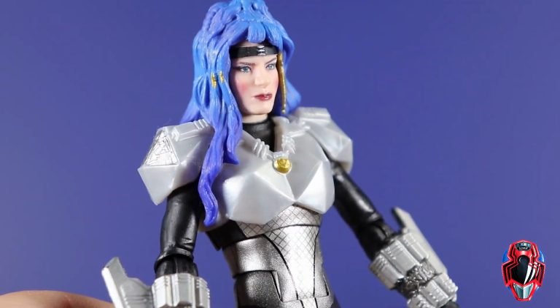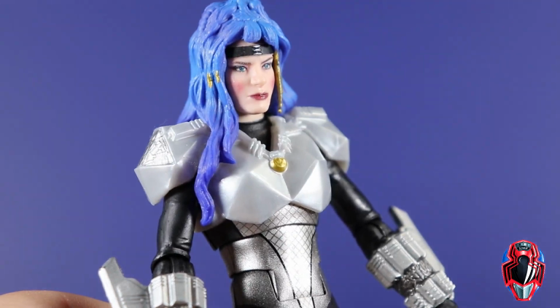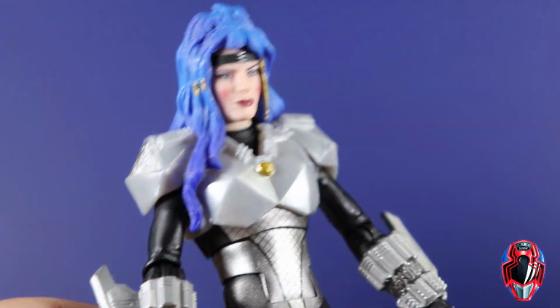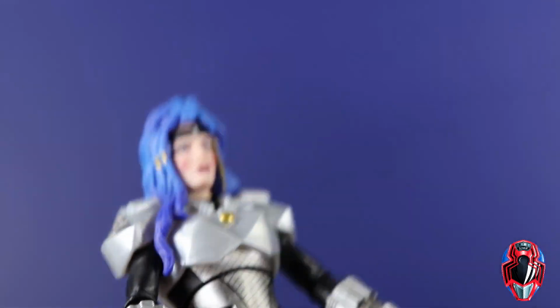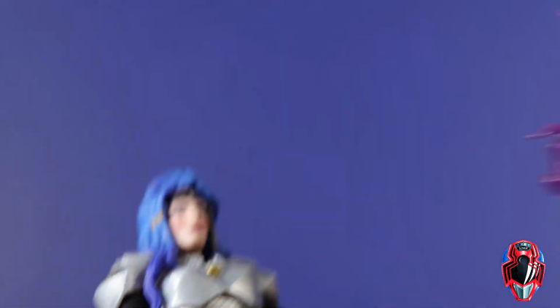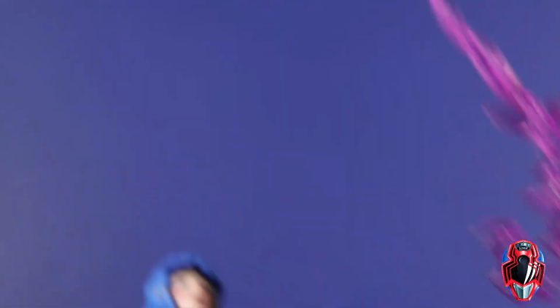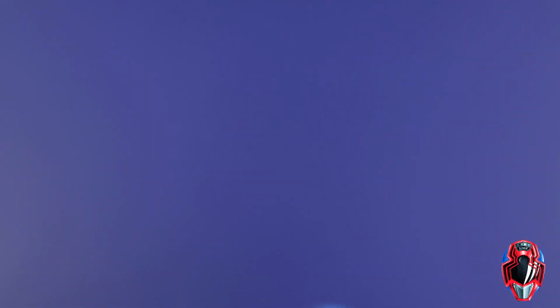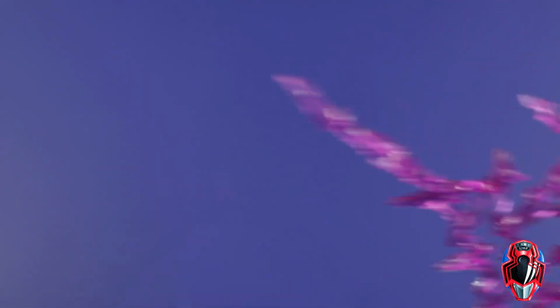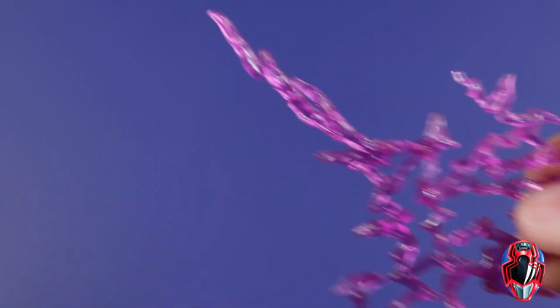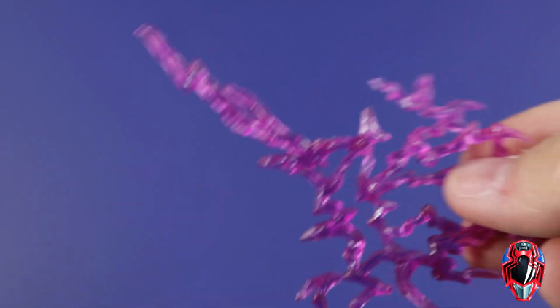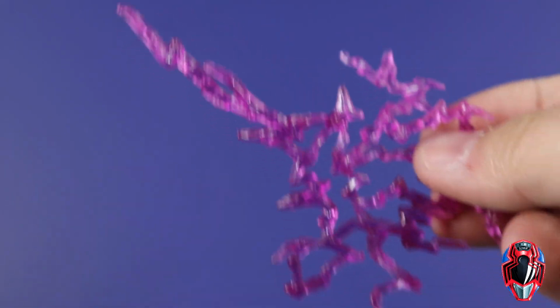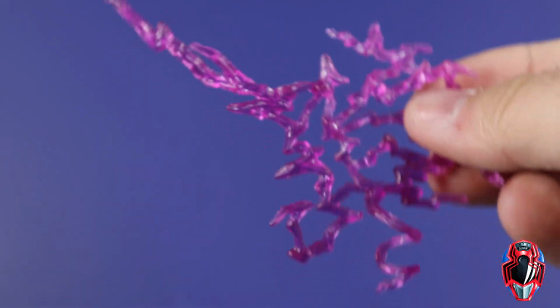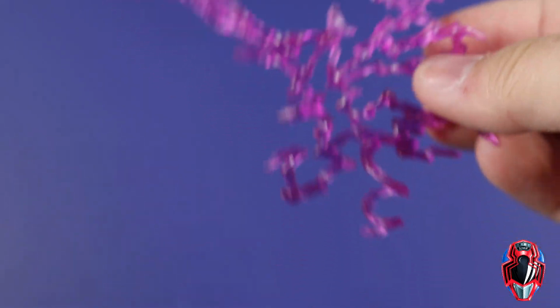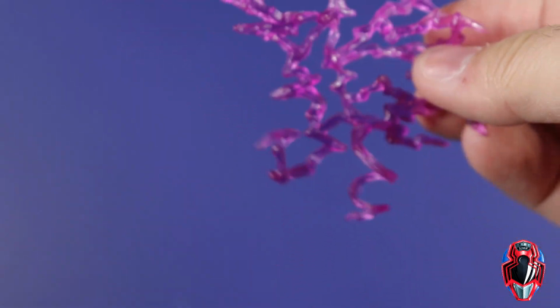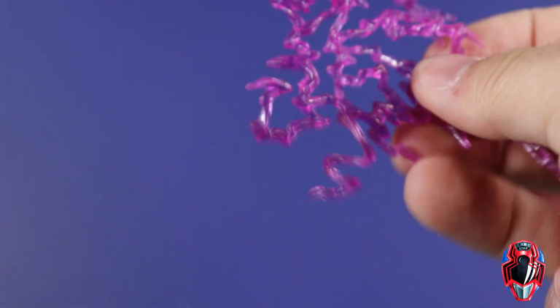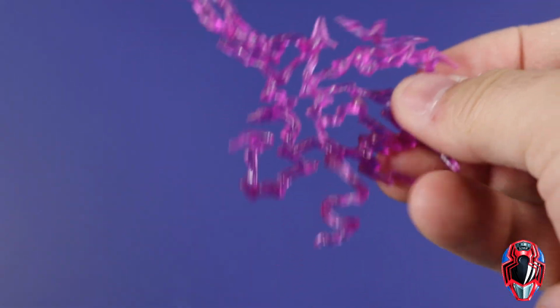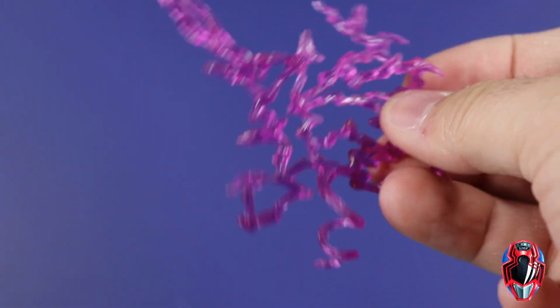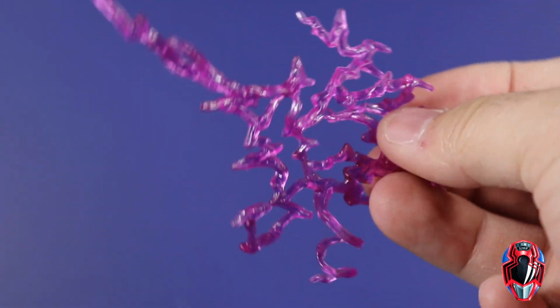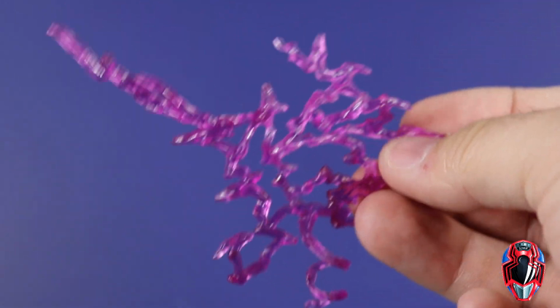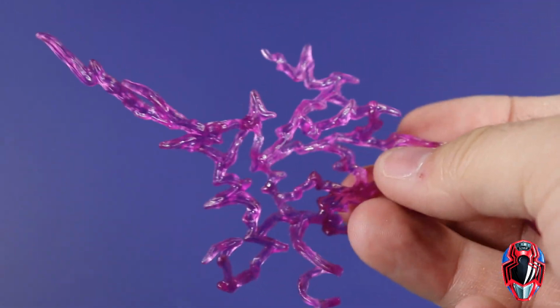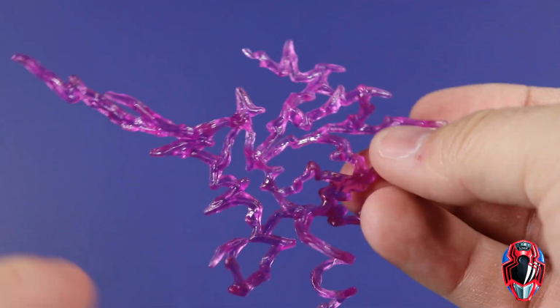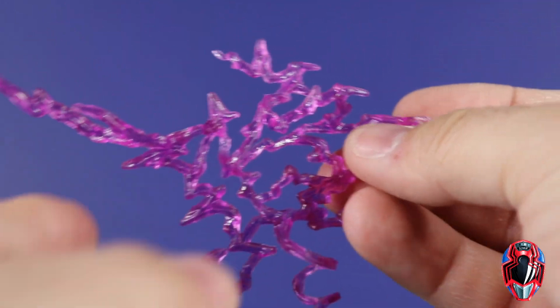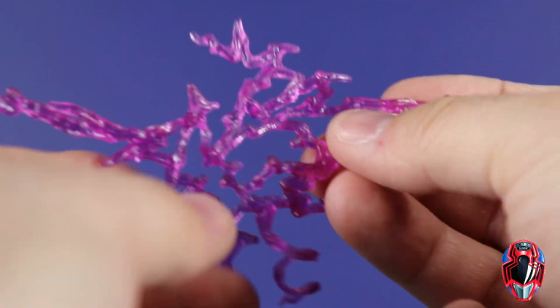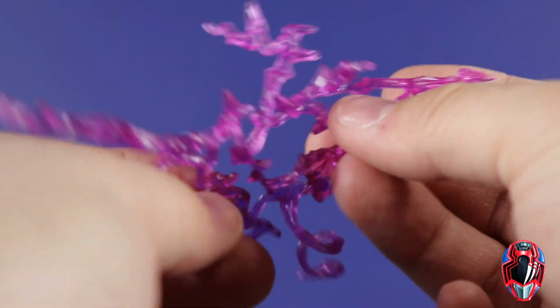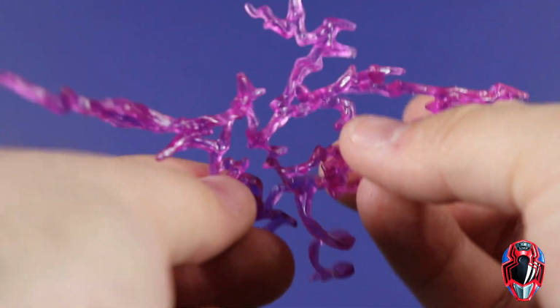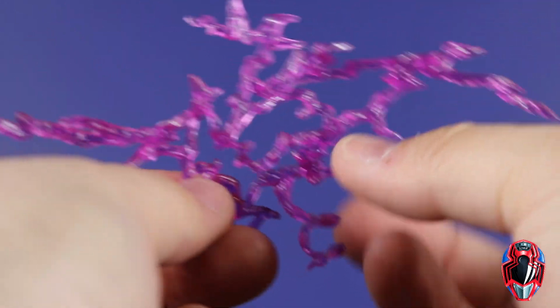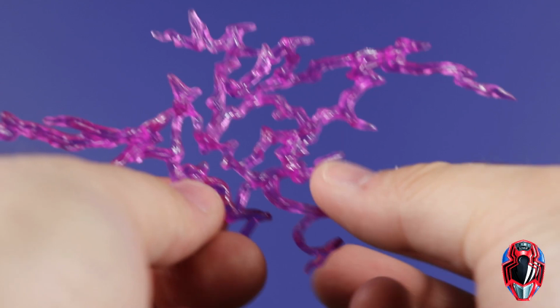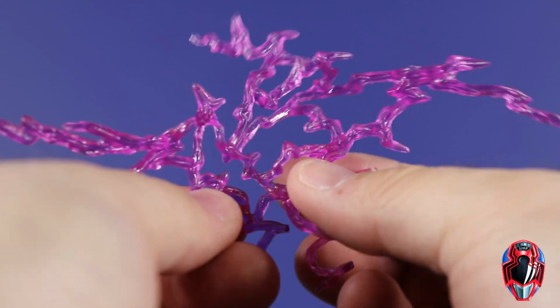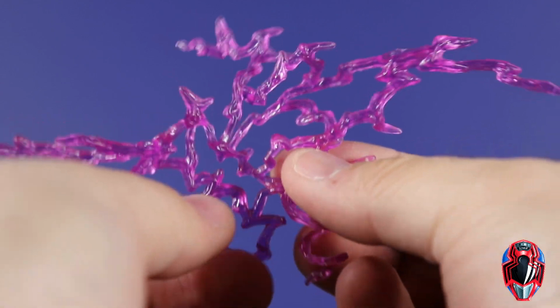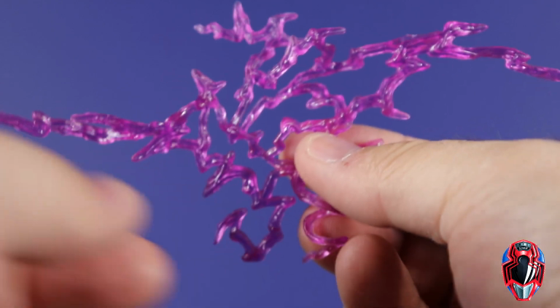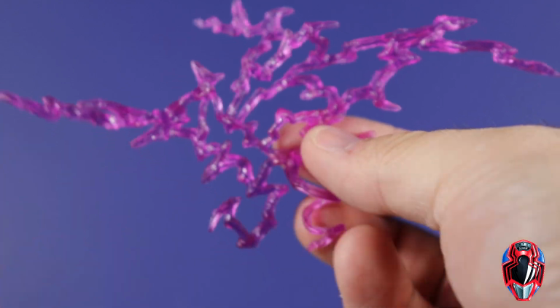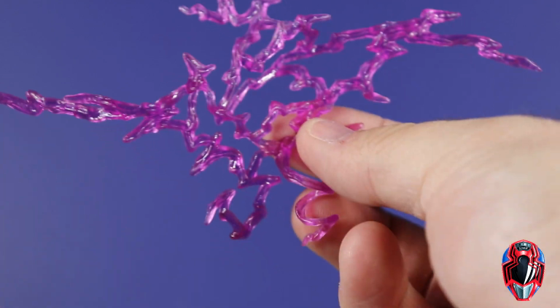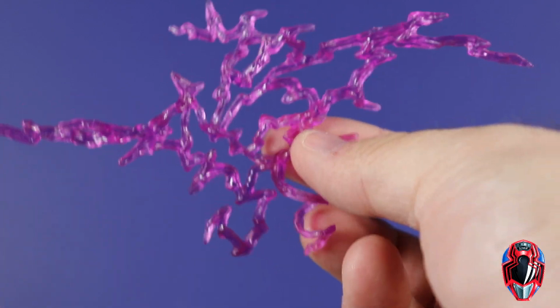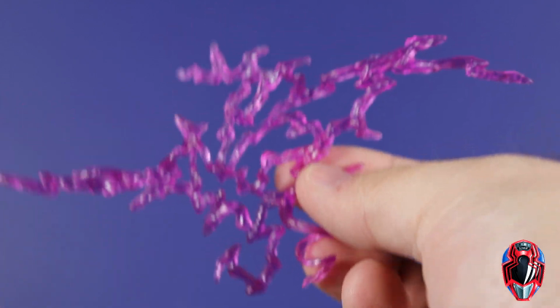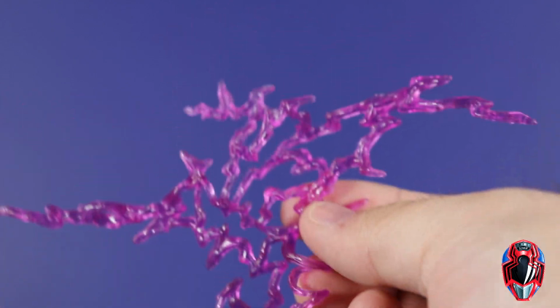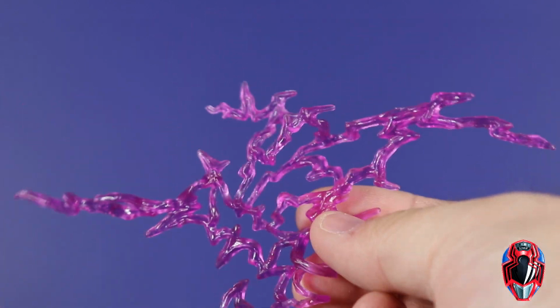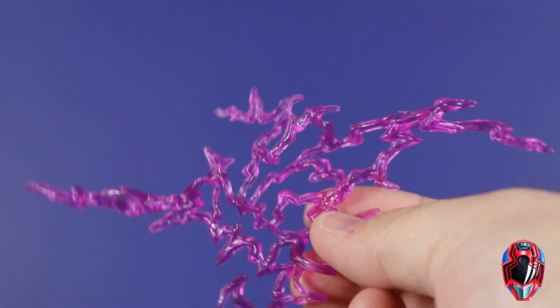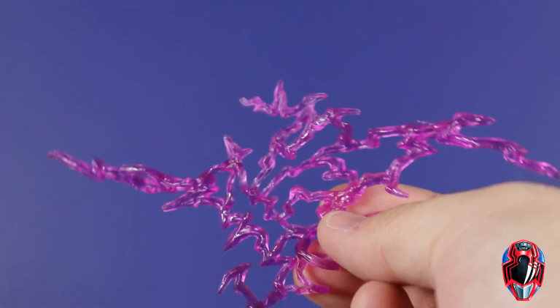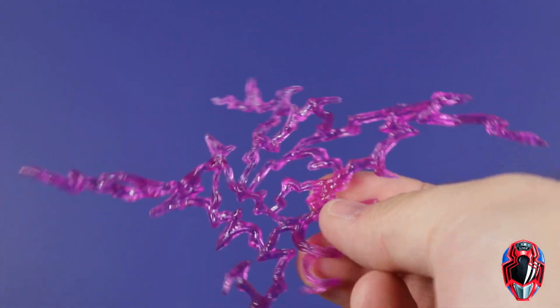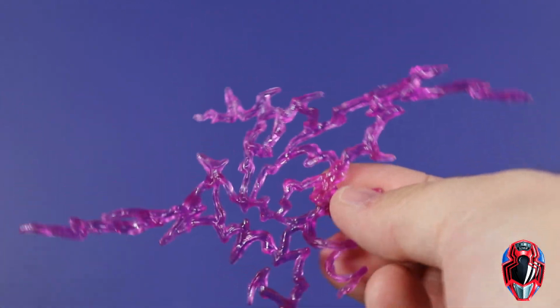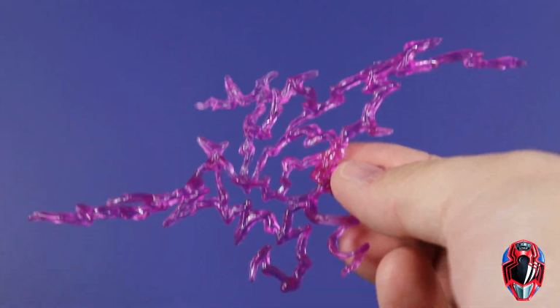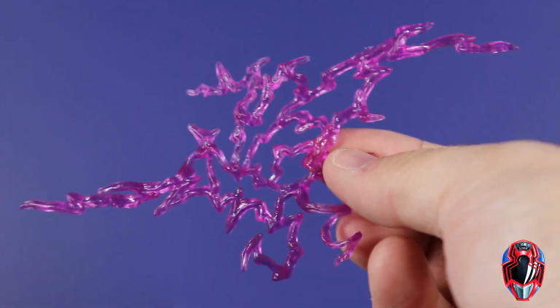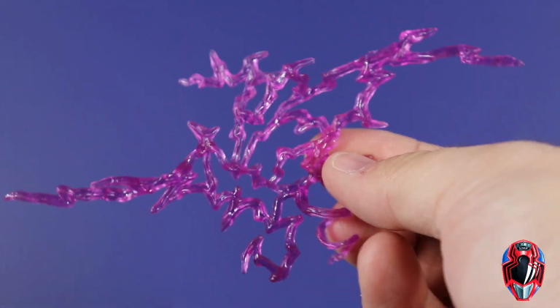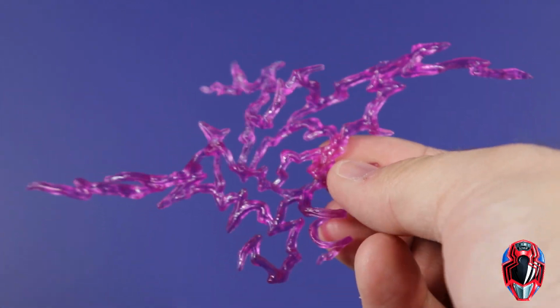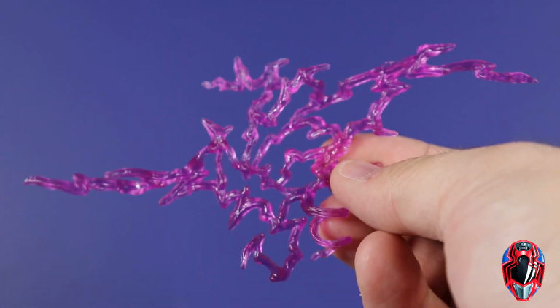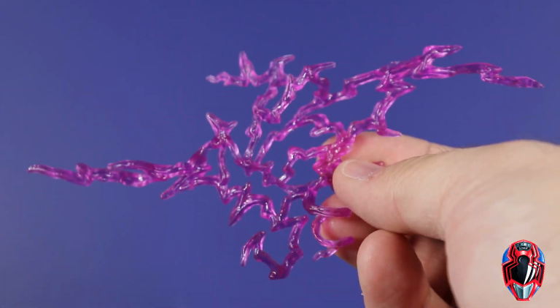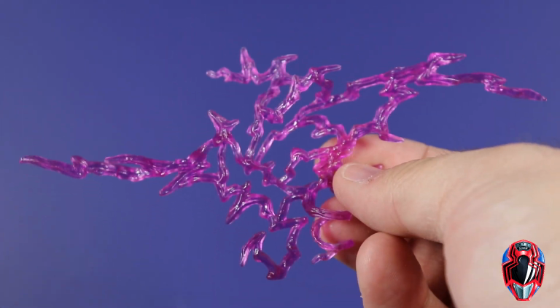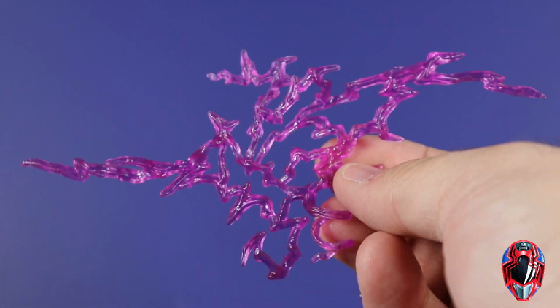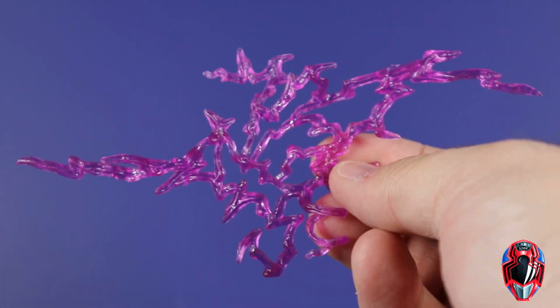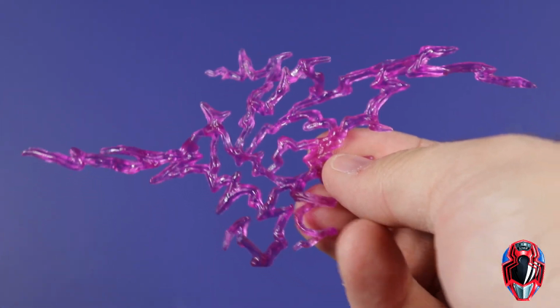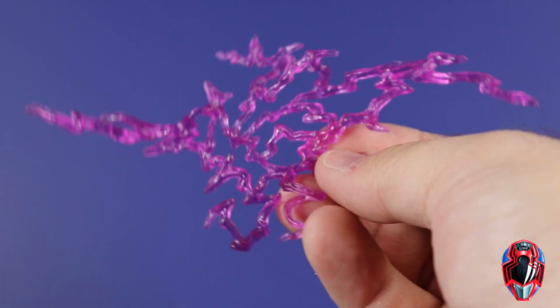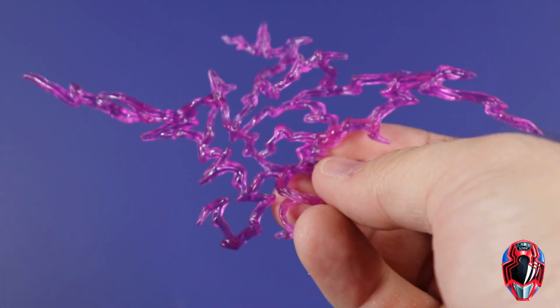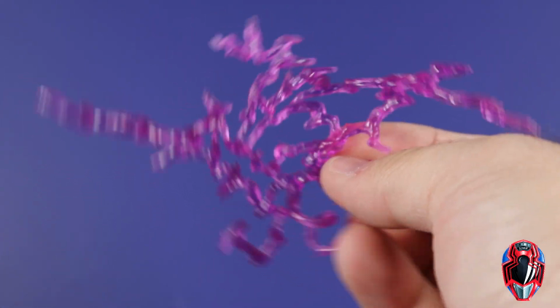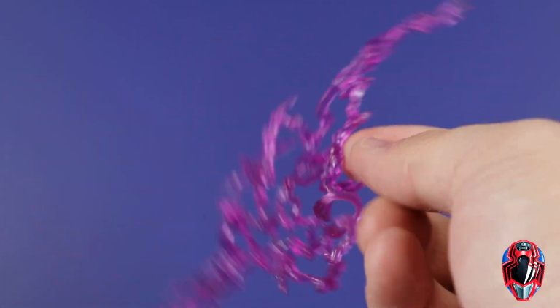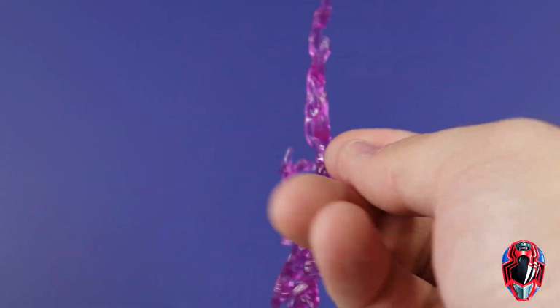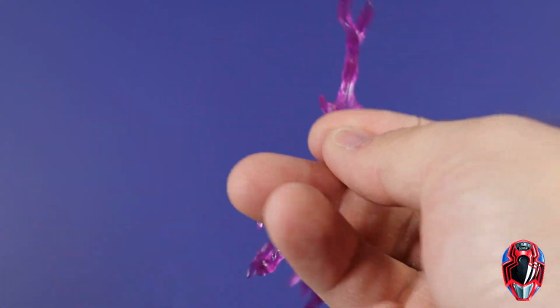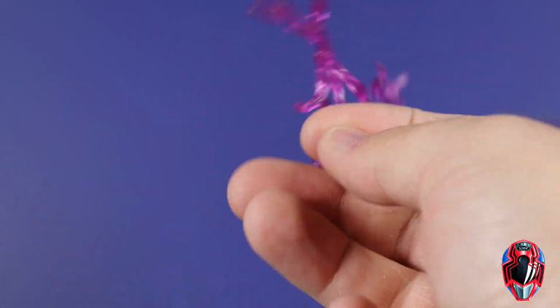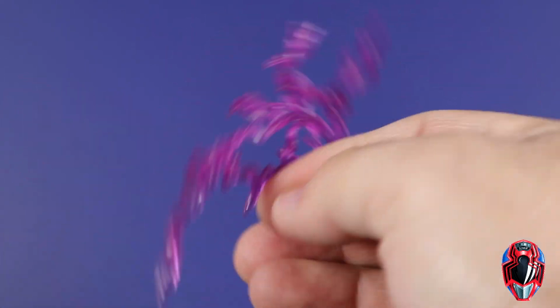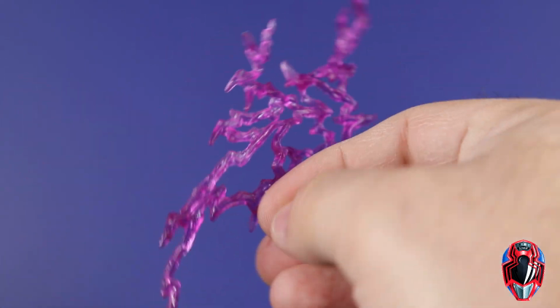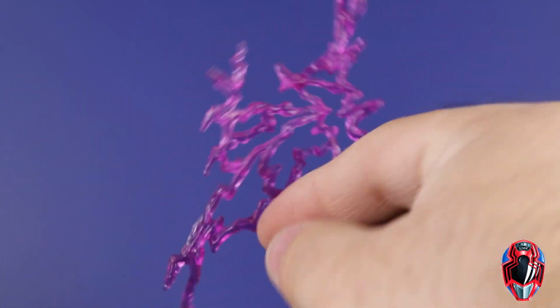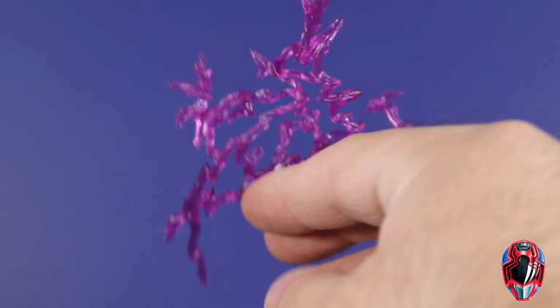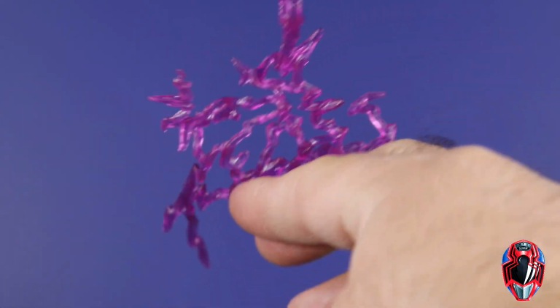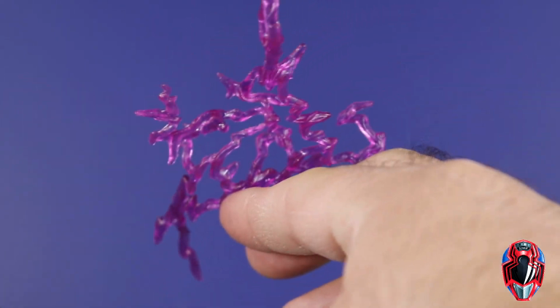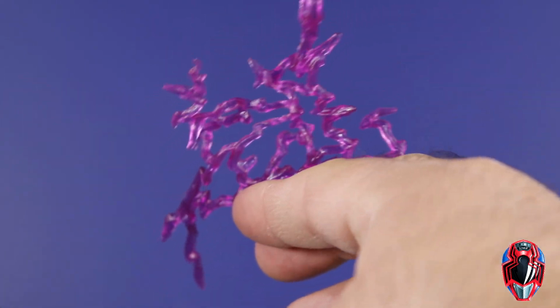I forgot - she also comes with this blast effect piece done in a purple color. It's pretty large and something new, so that is actually pretty cool.